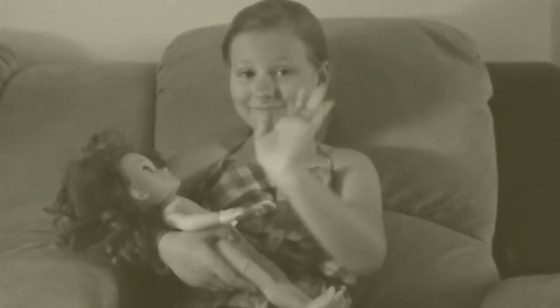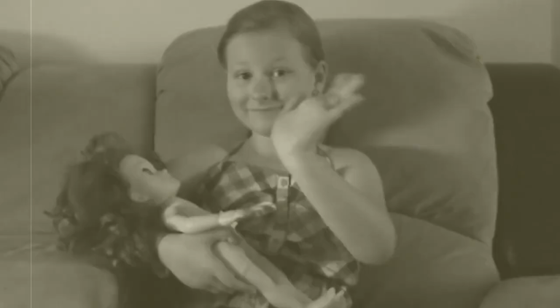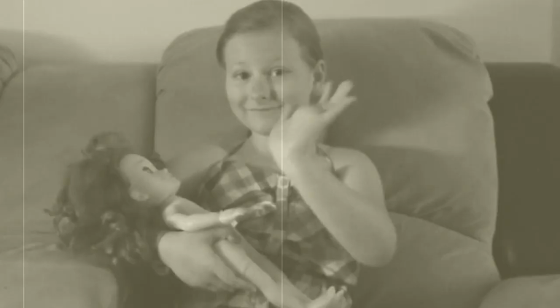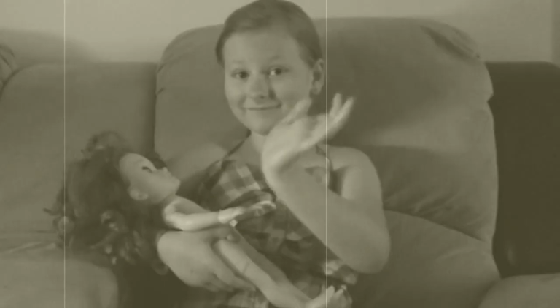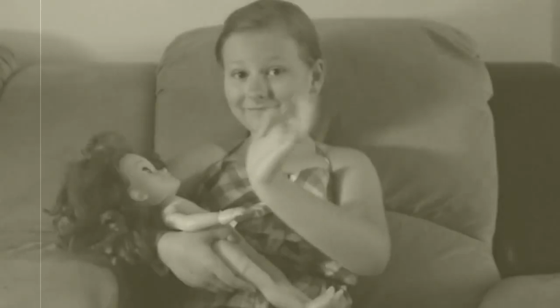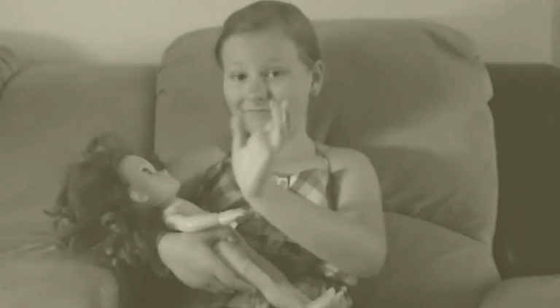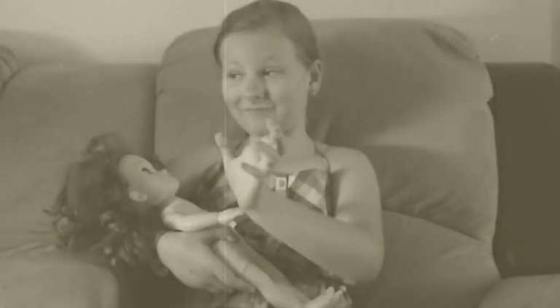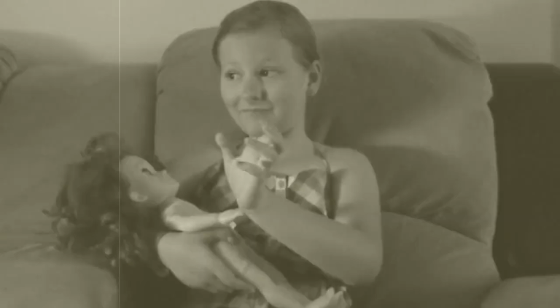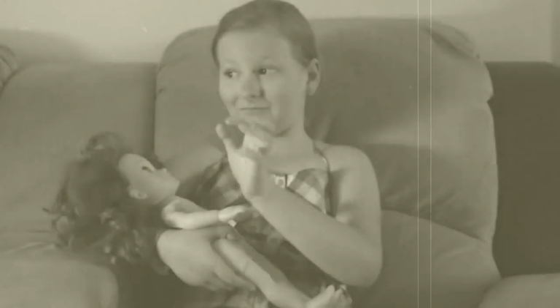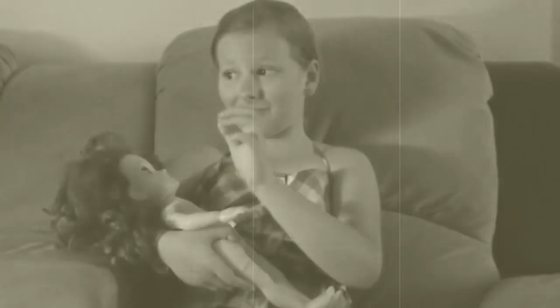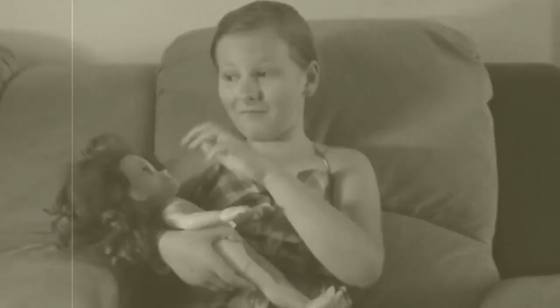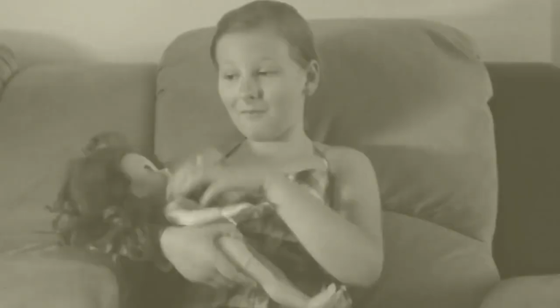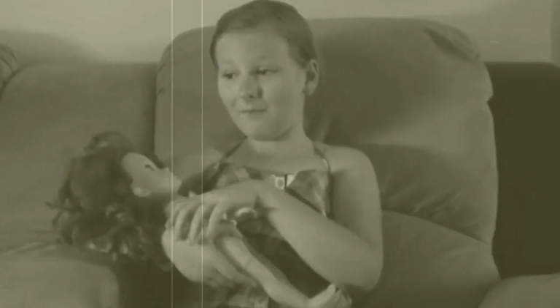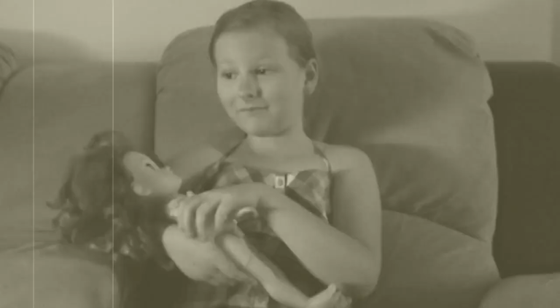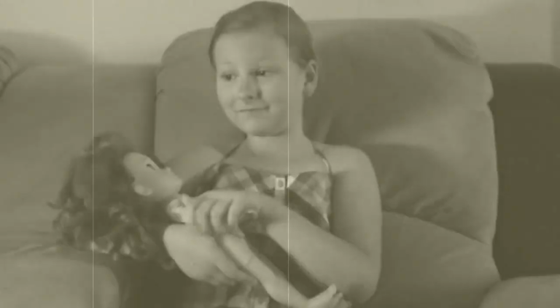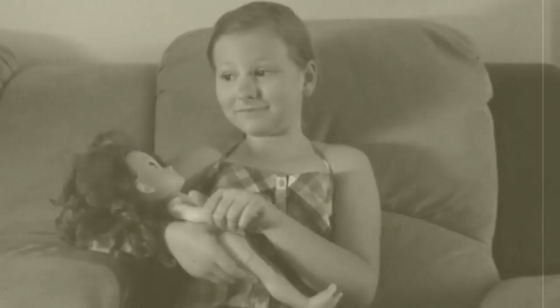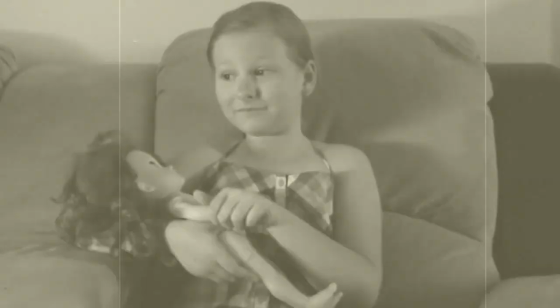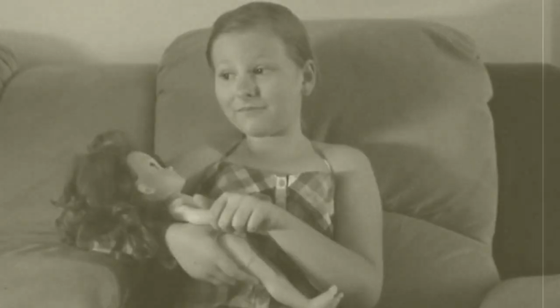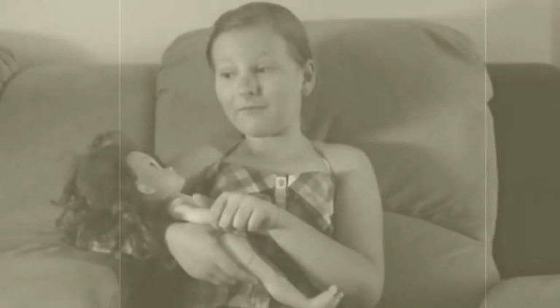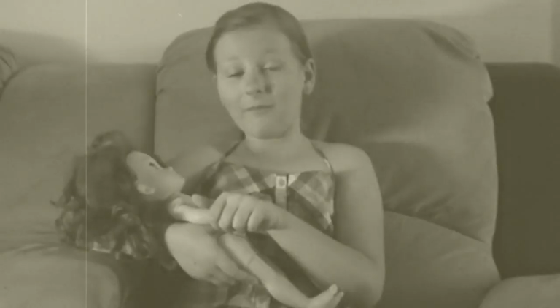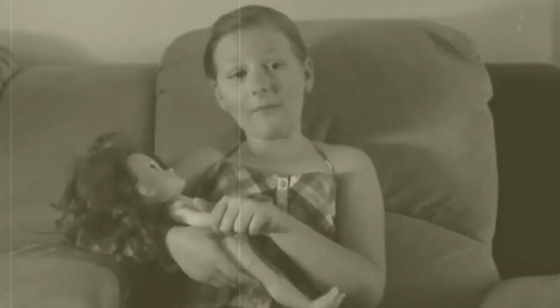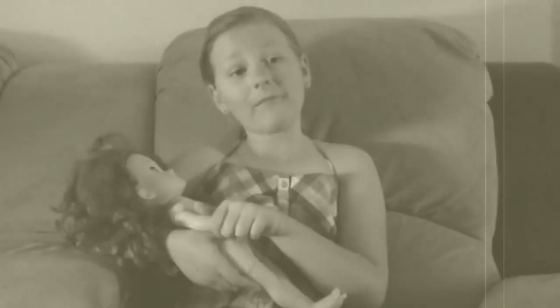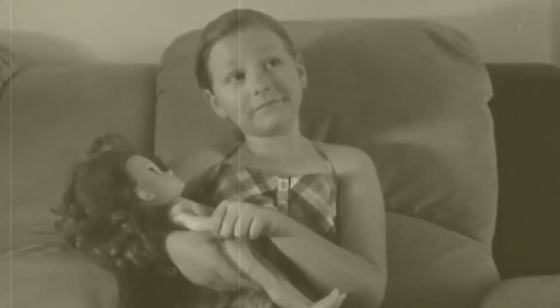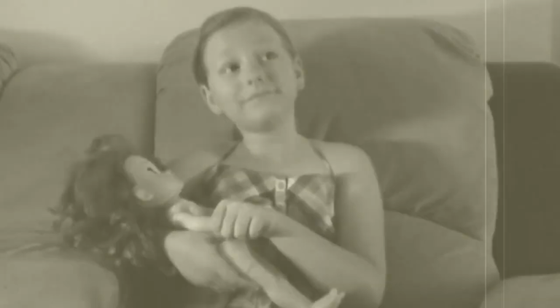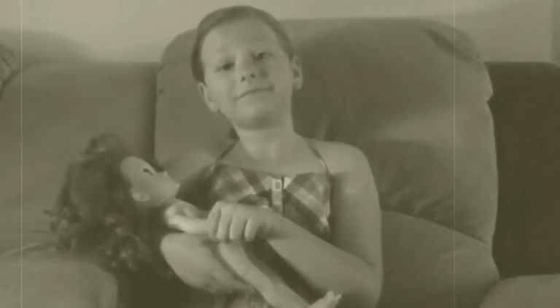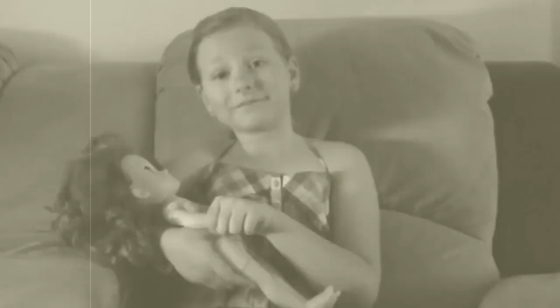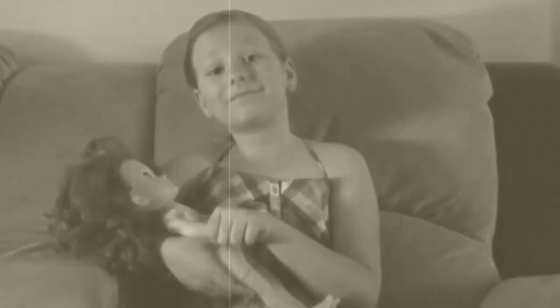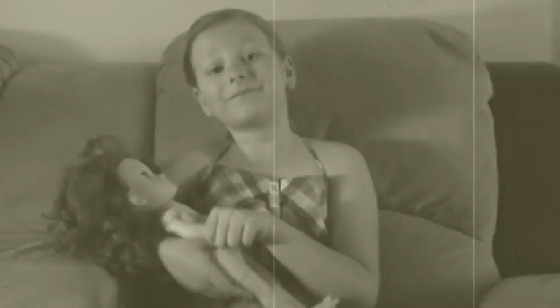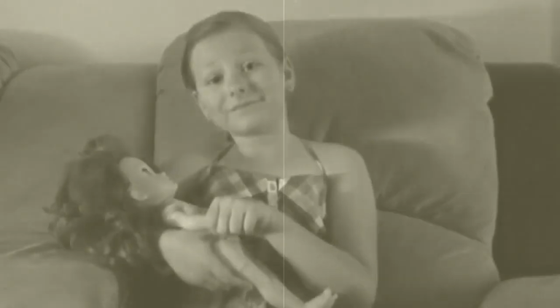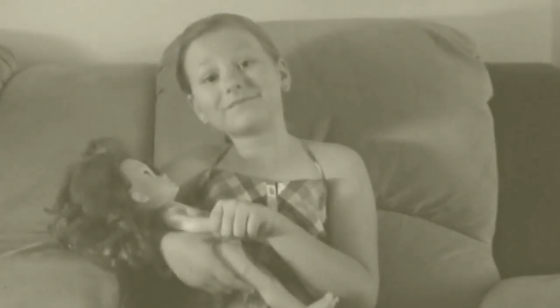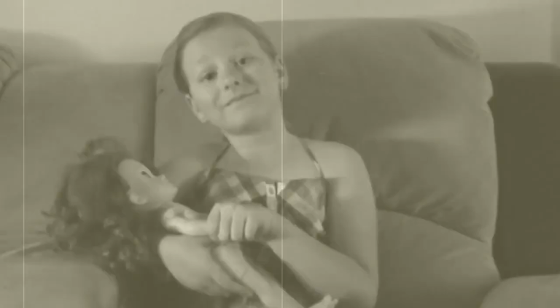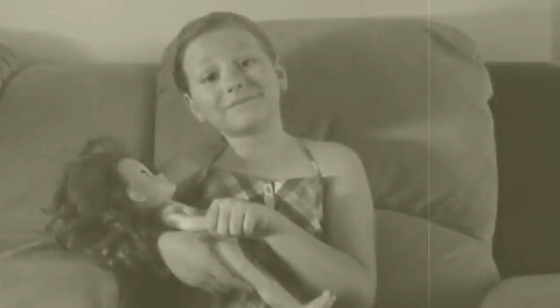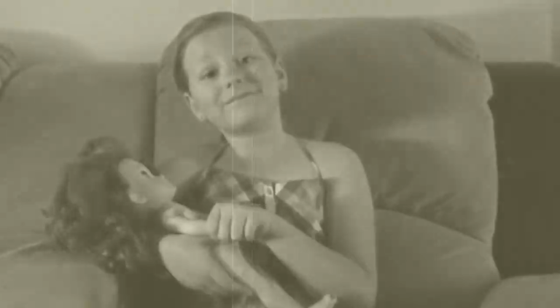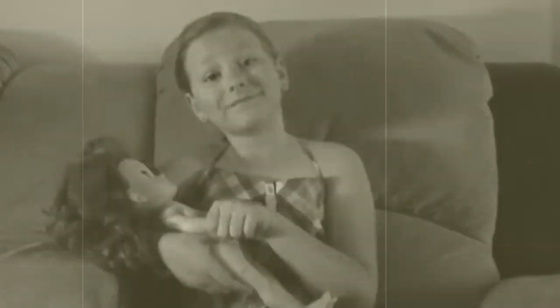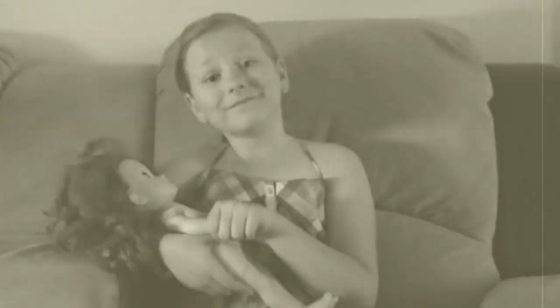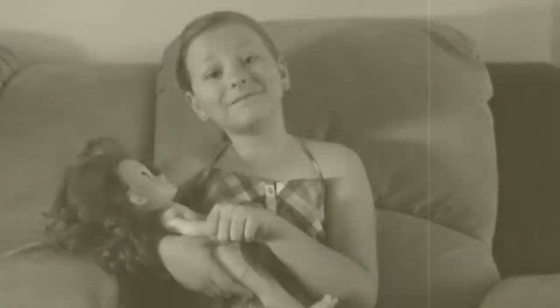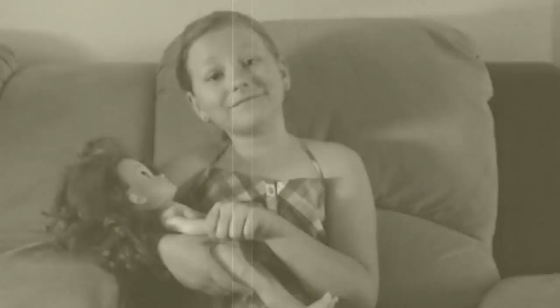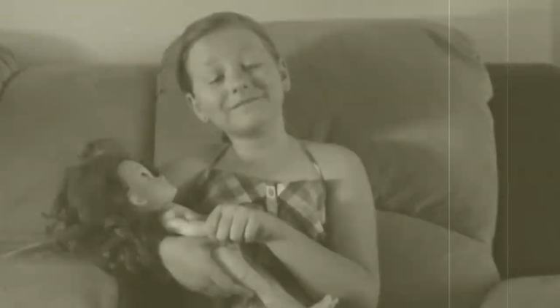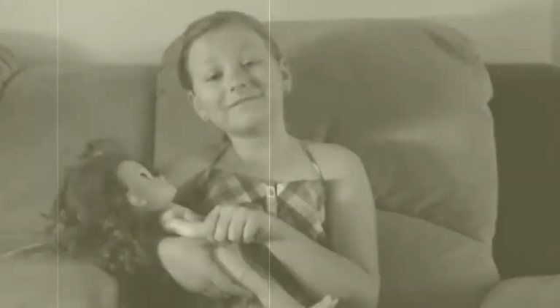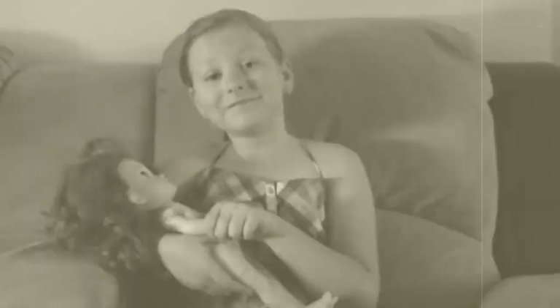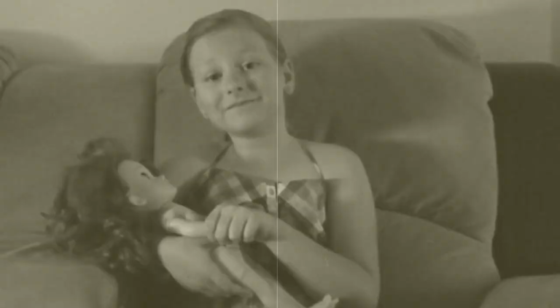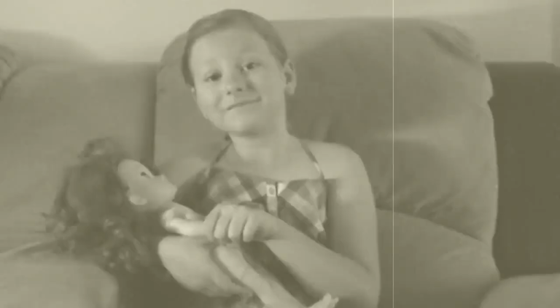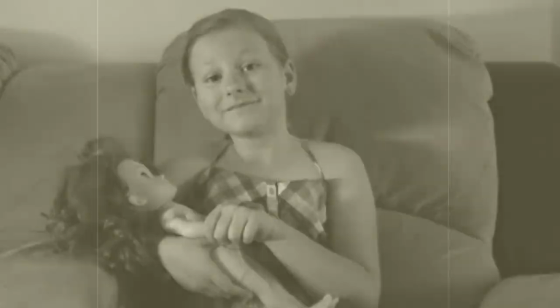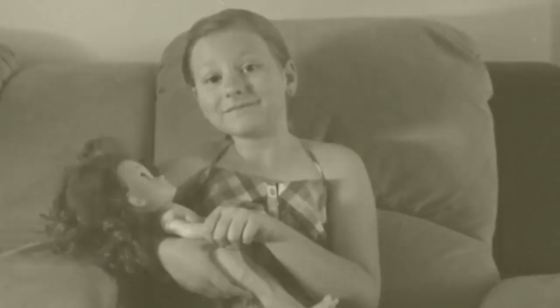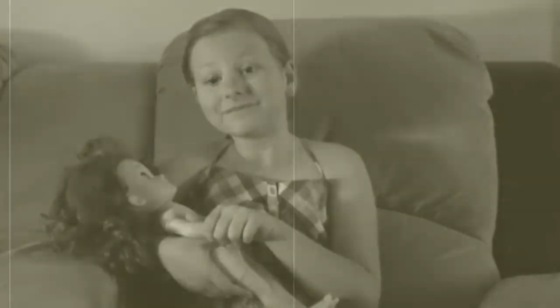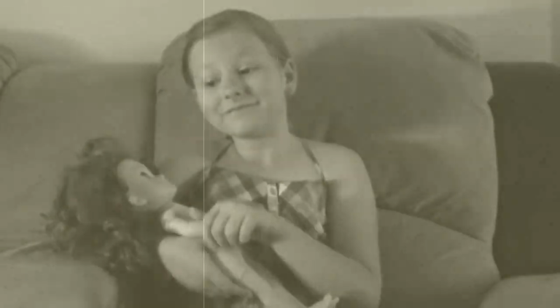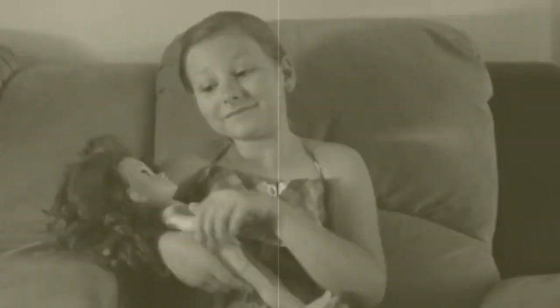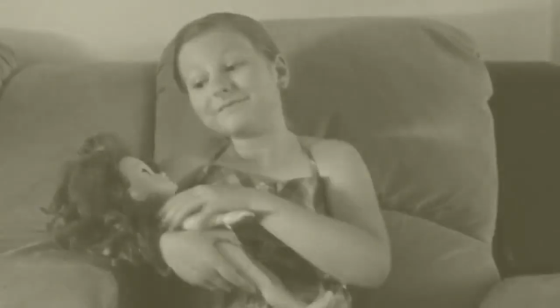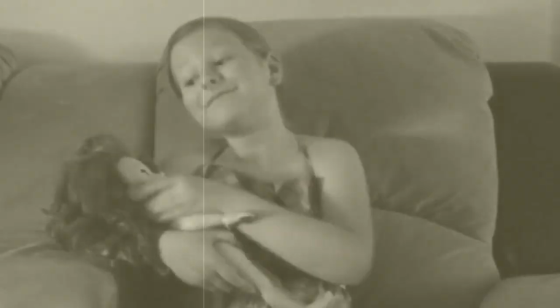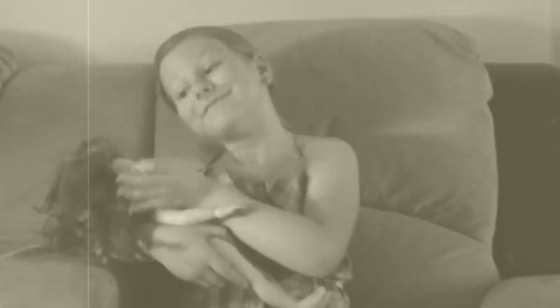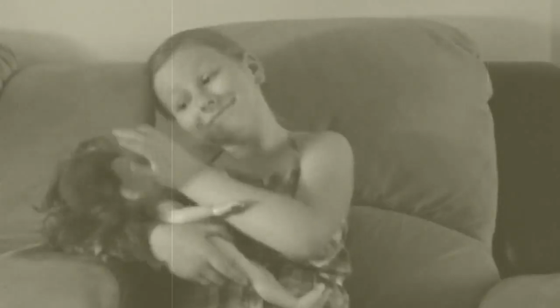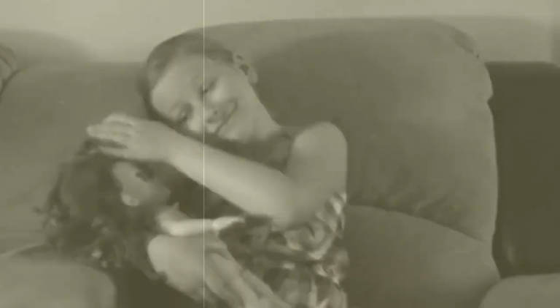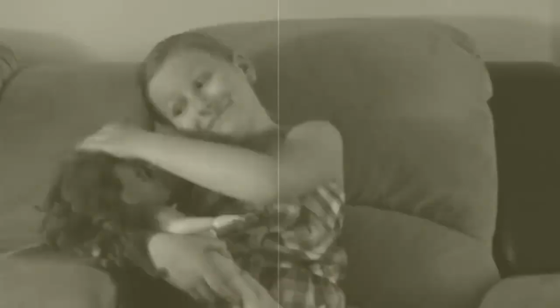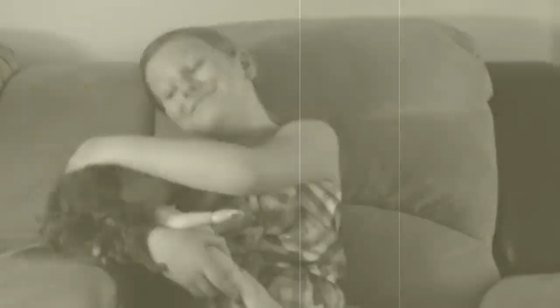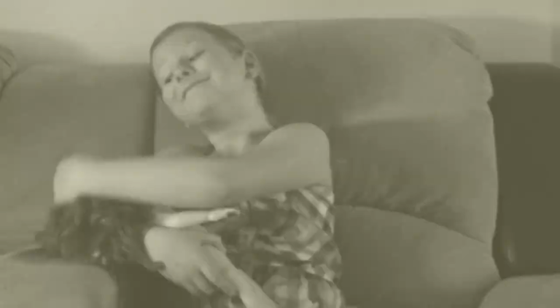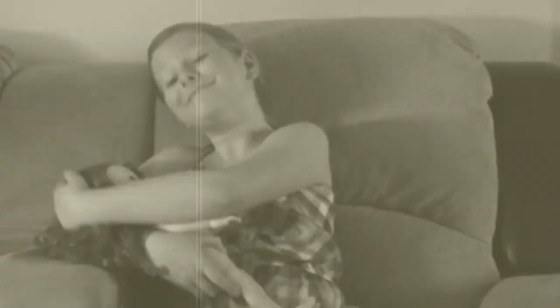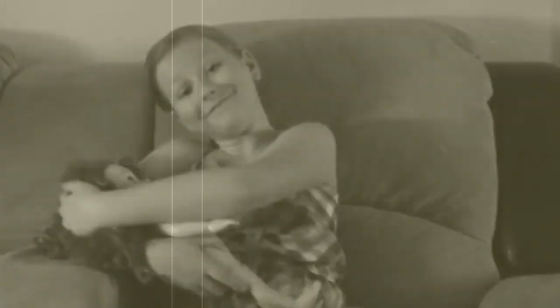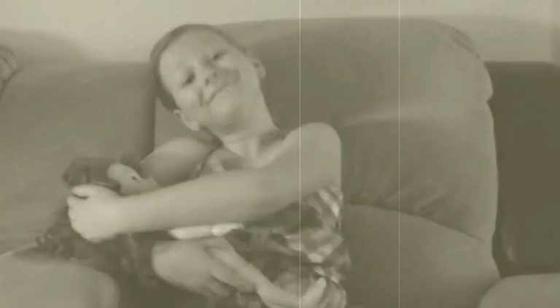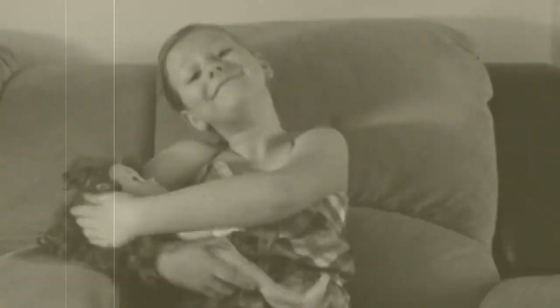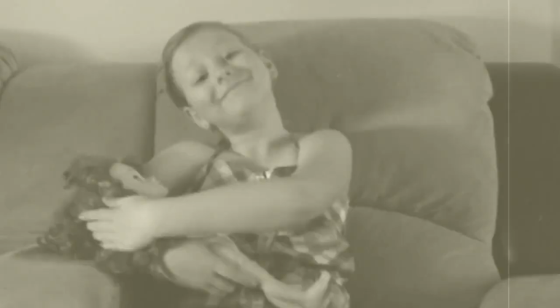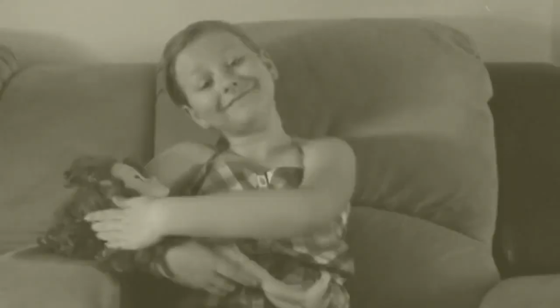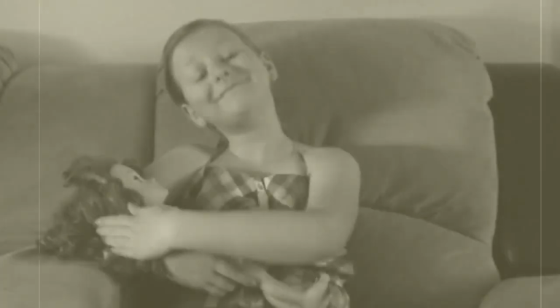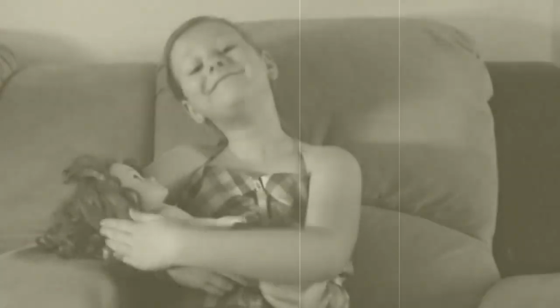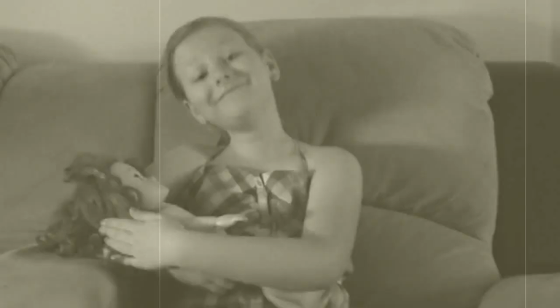Hi, kids! Boy, you sure look like you're having a swell time playing with your doll. You like those dolls, don't you?